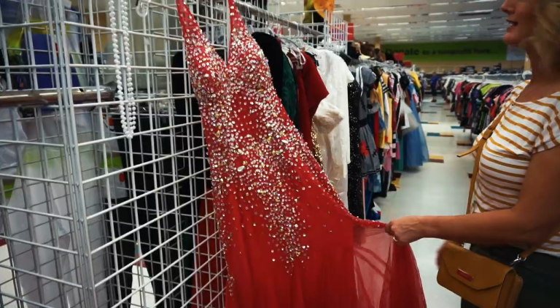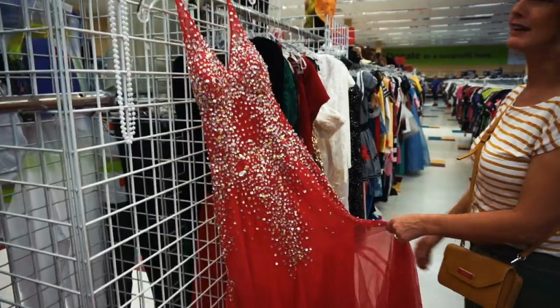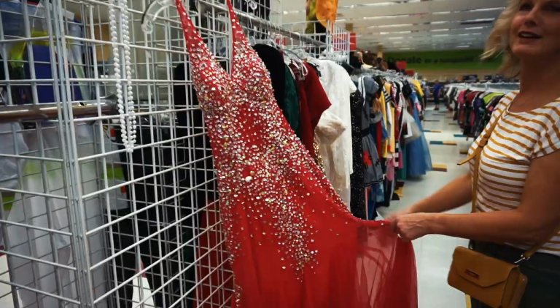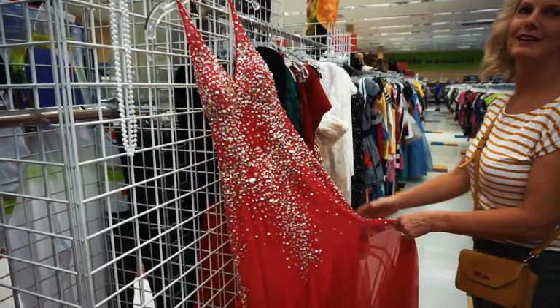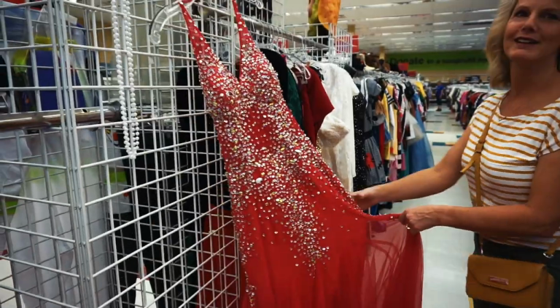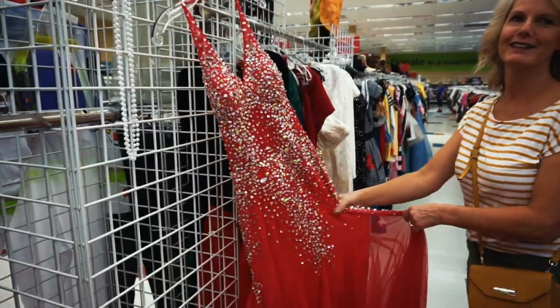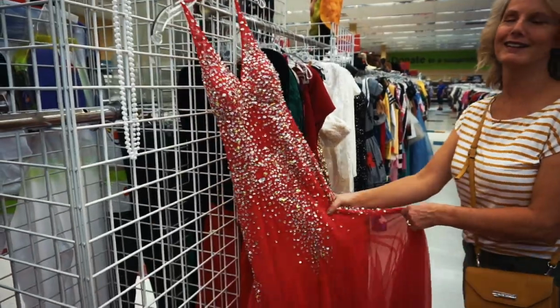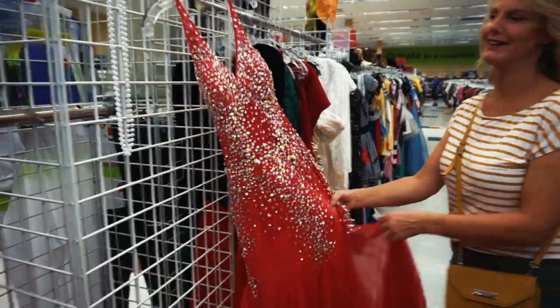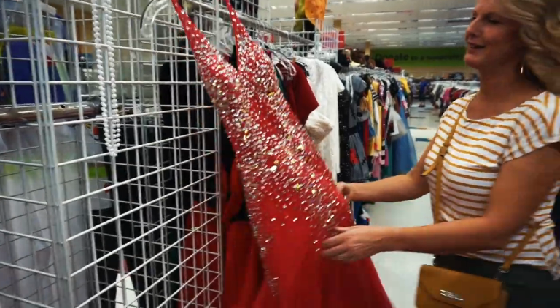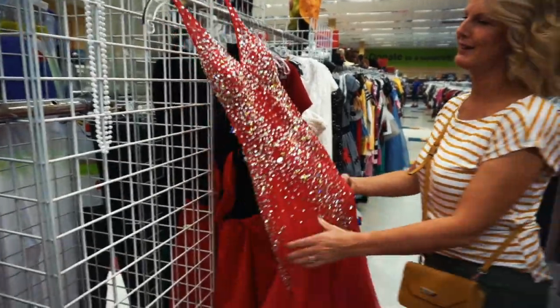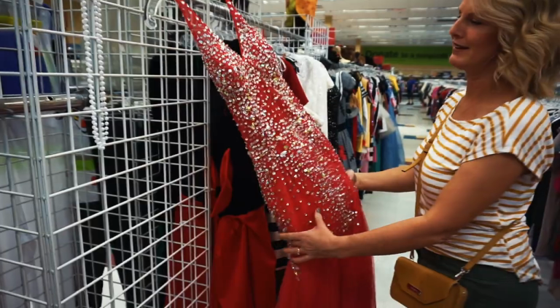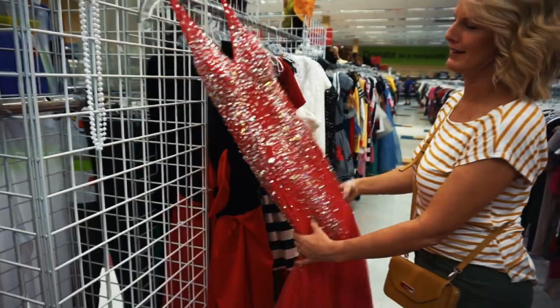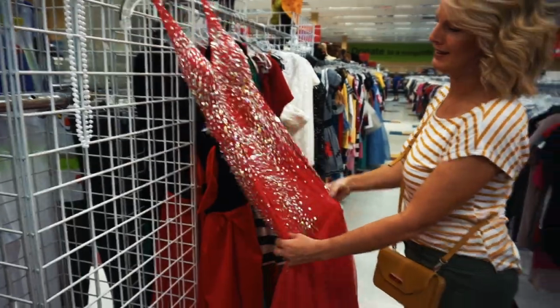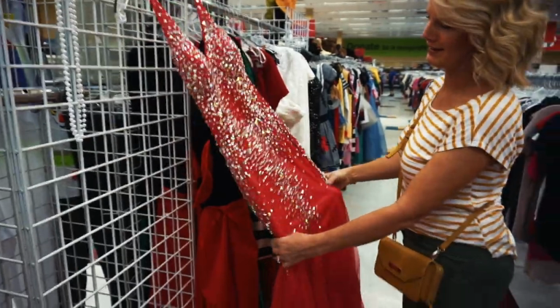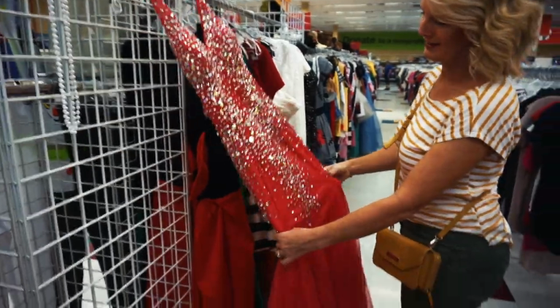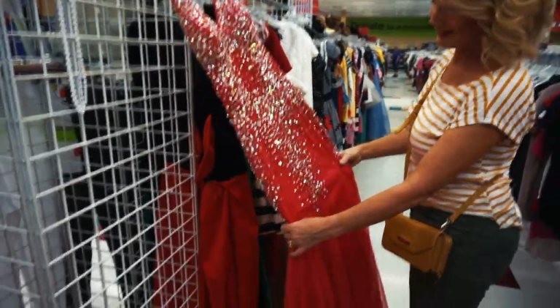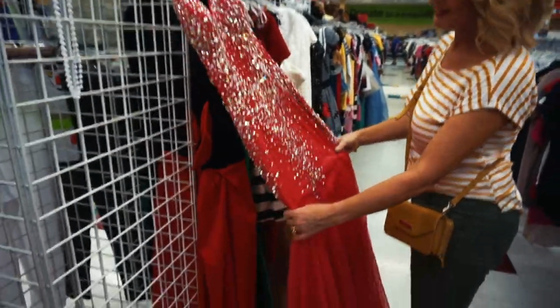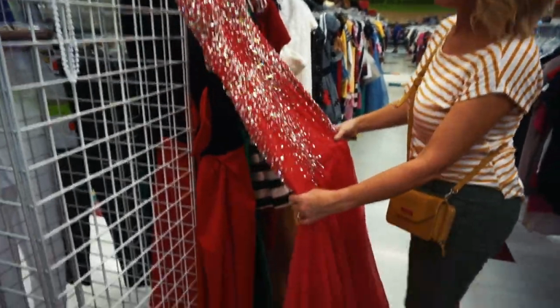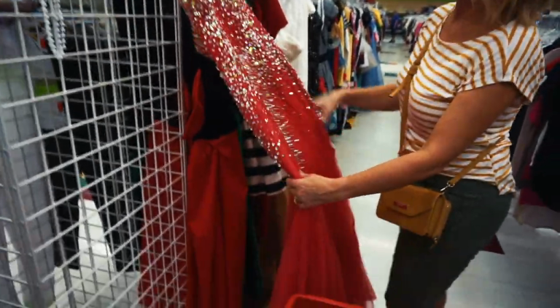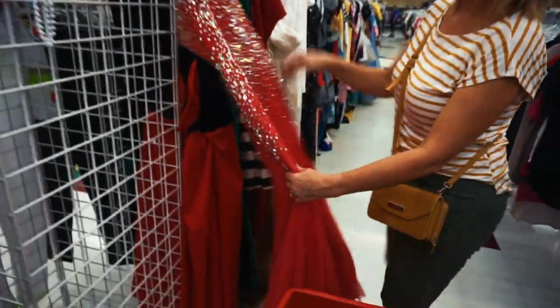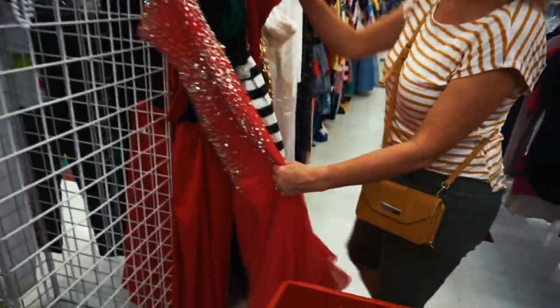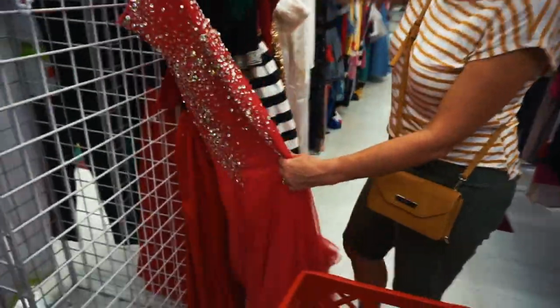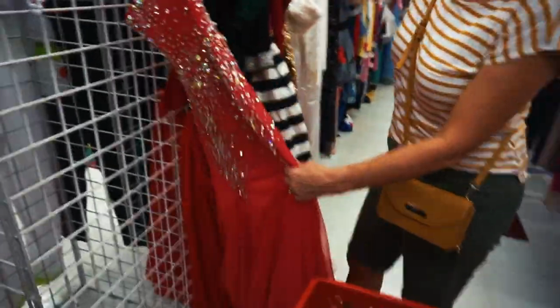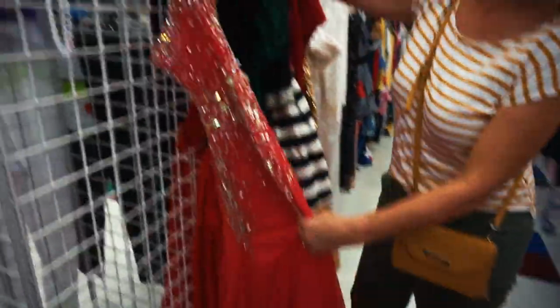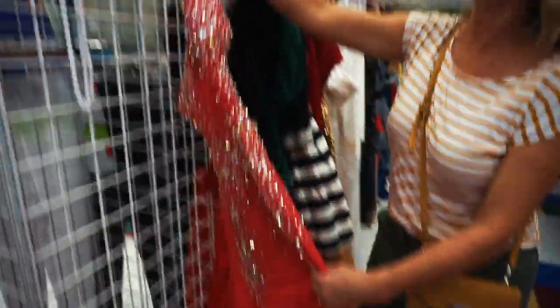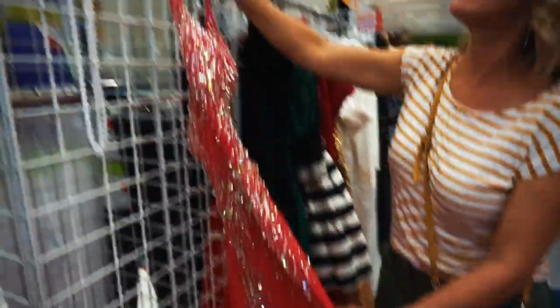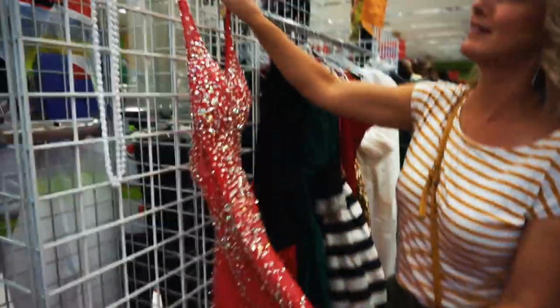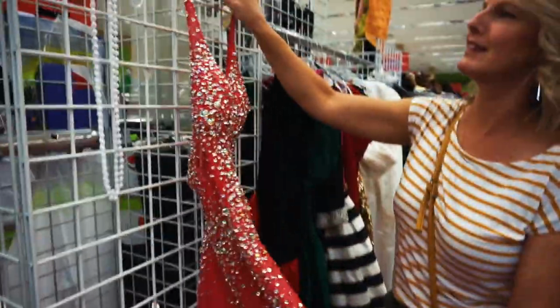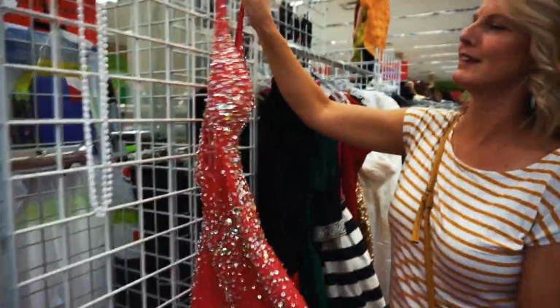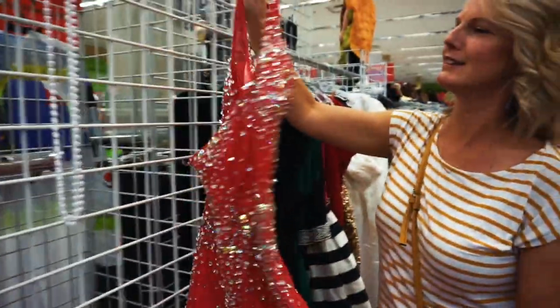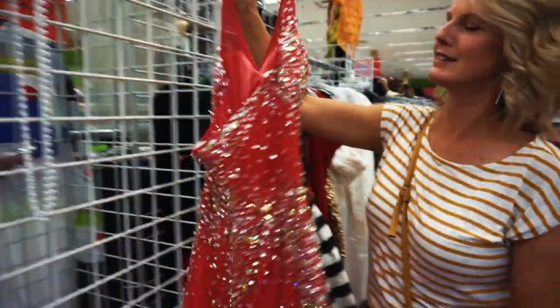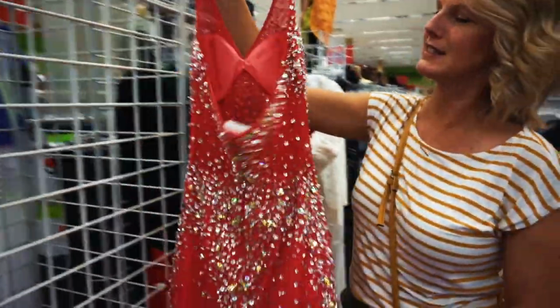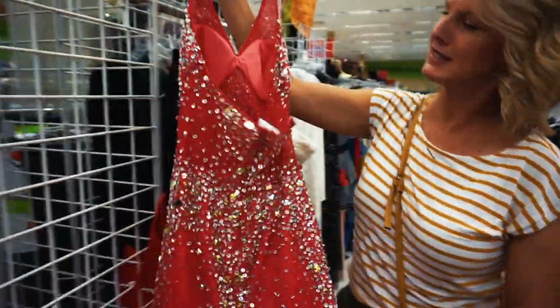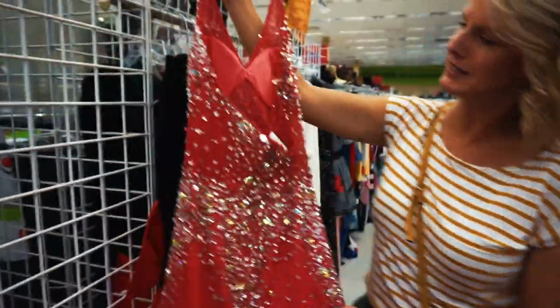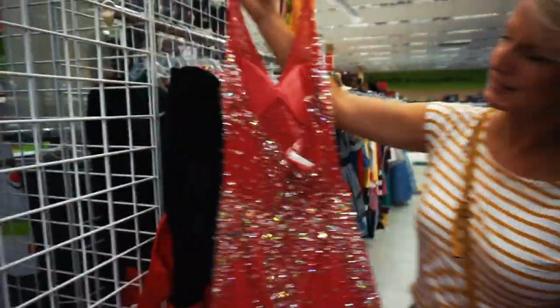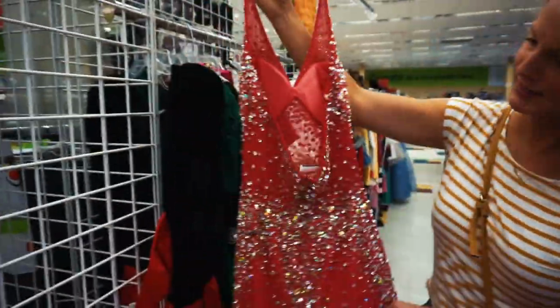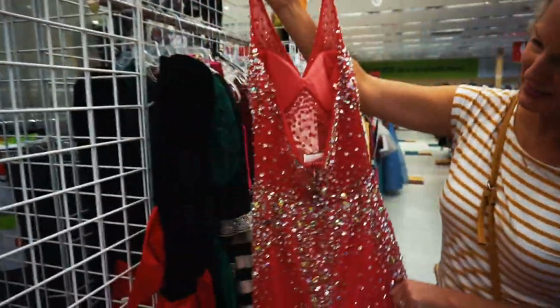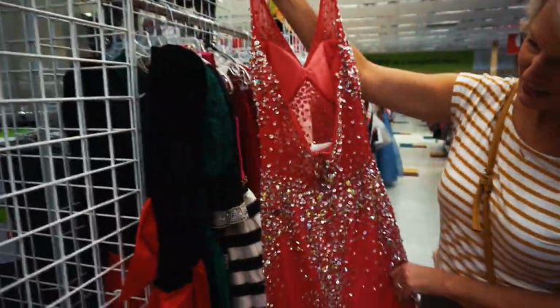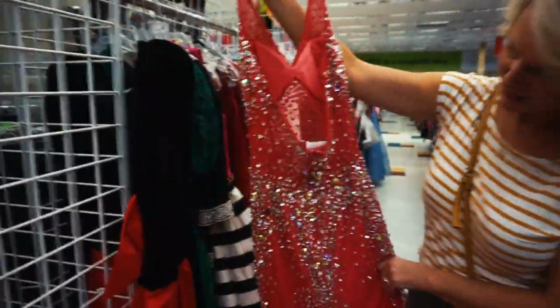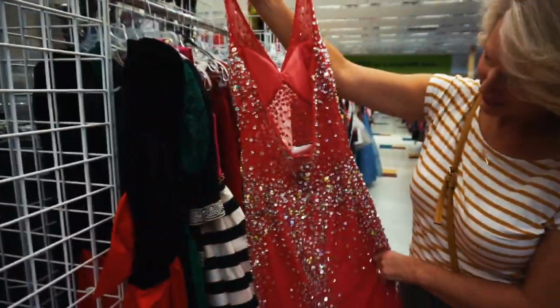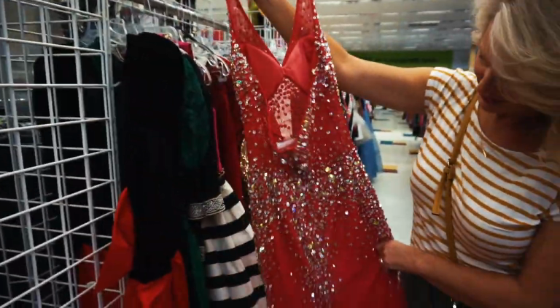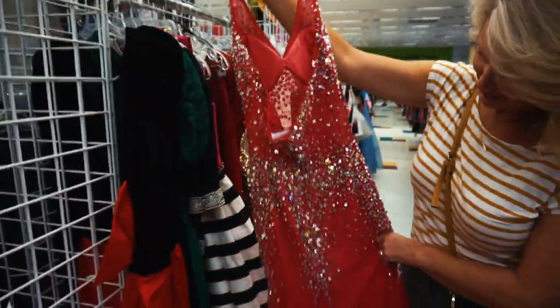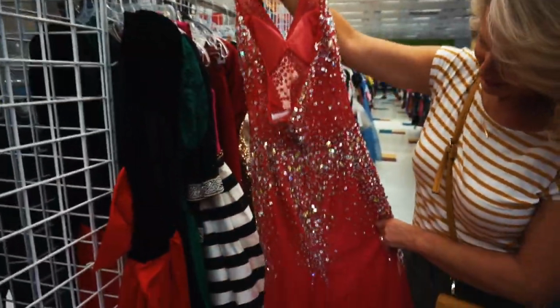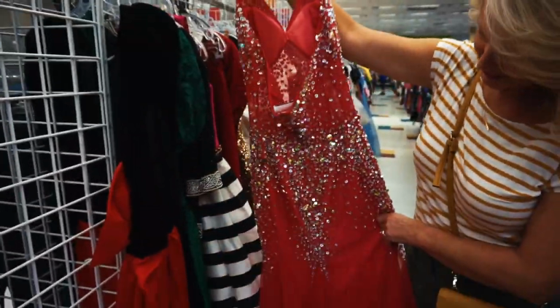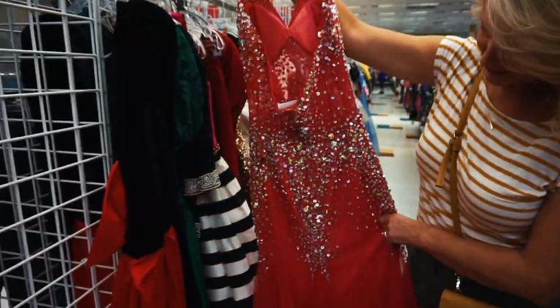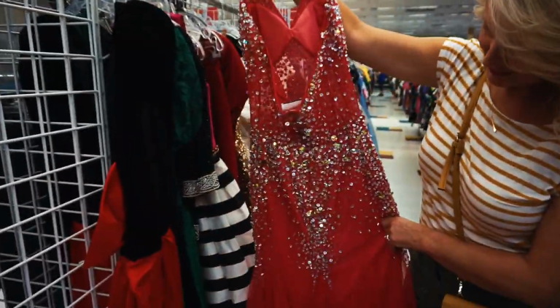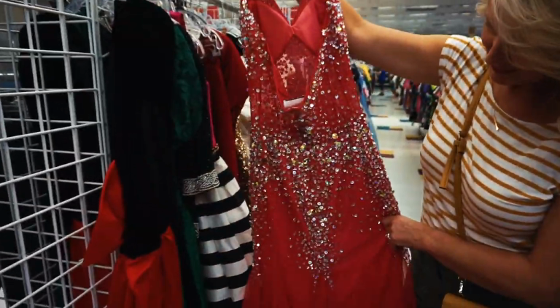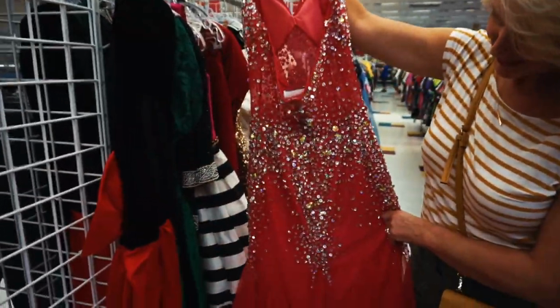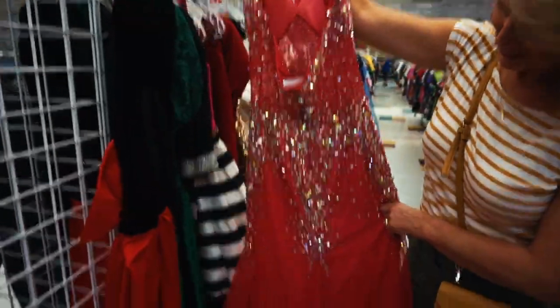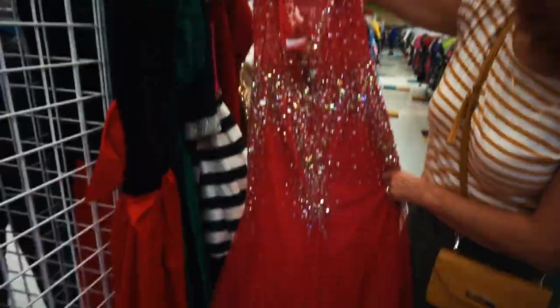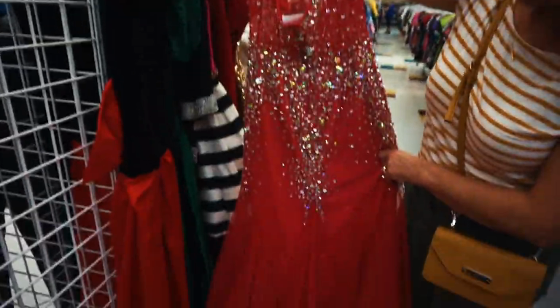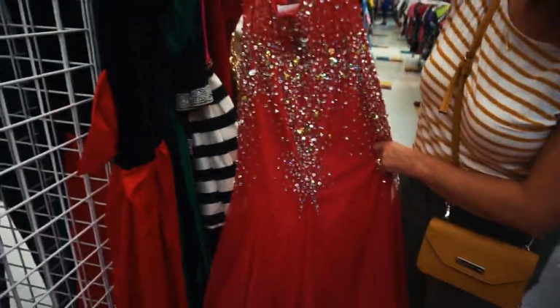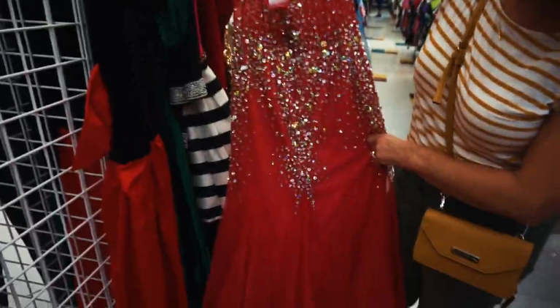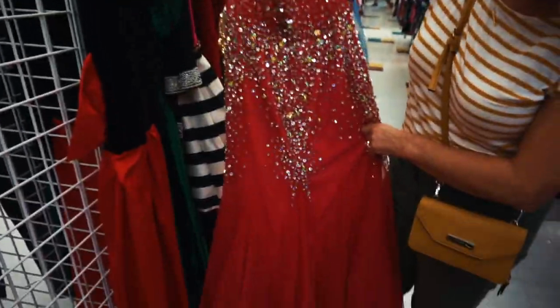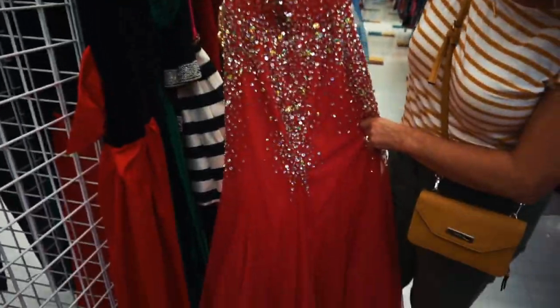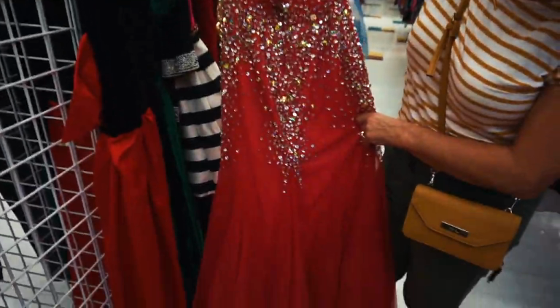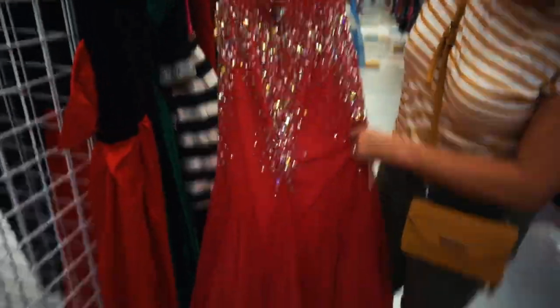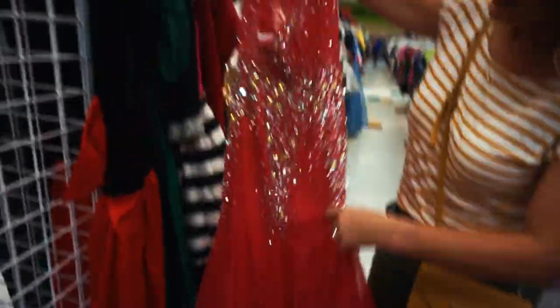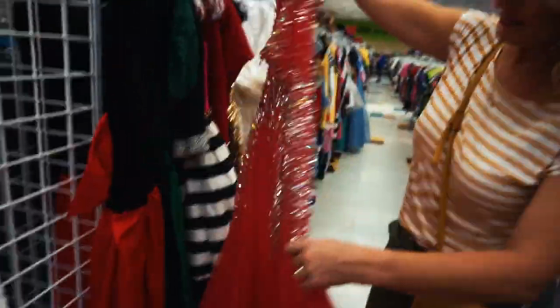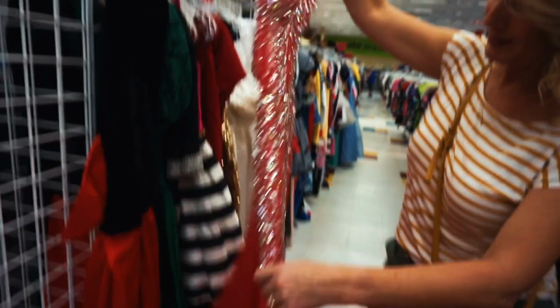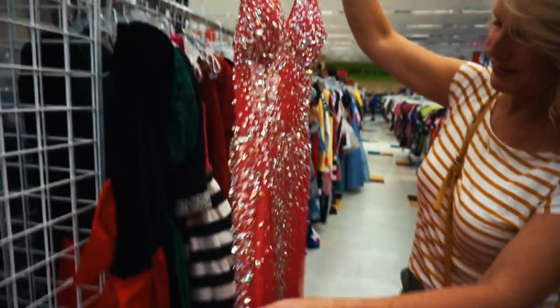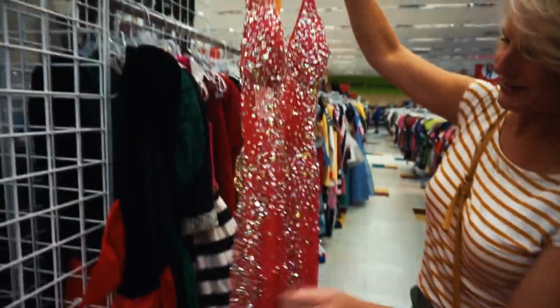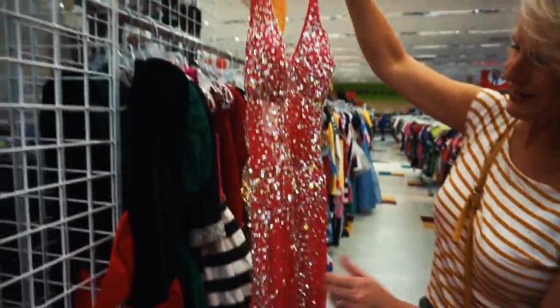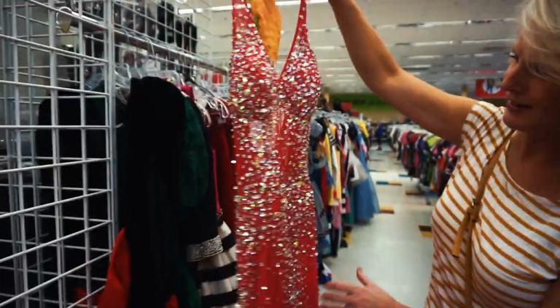I found this gorgeous prom dress, and the back is gorgeous. Anybody looking for a prom dress?